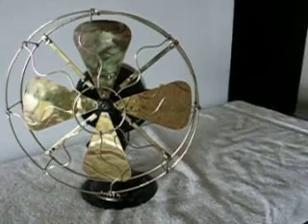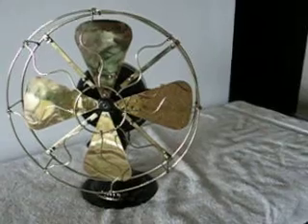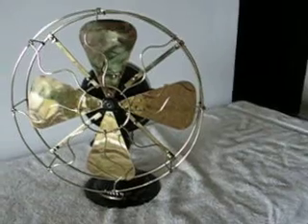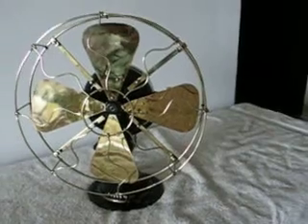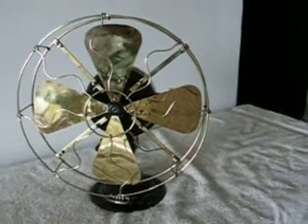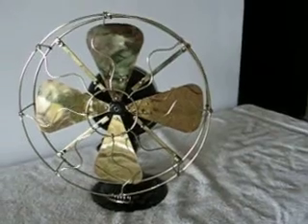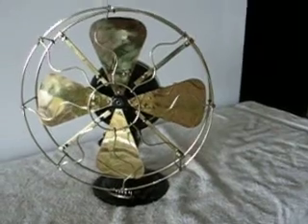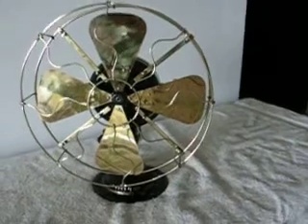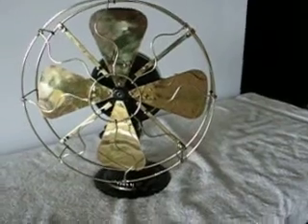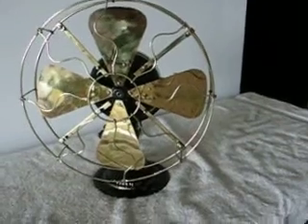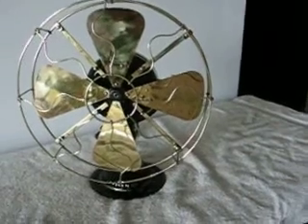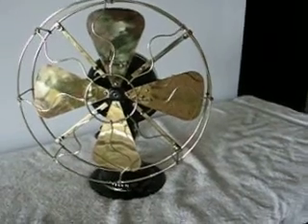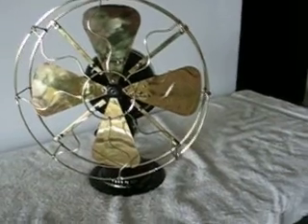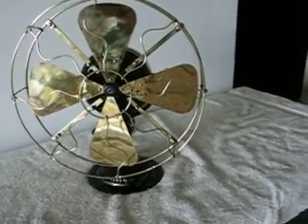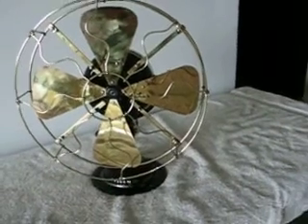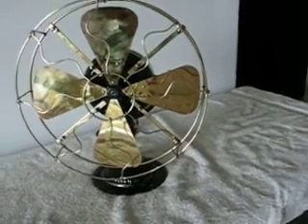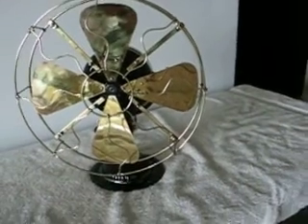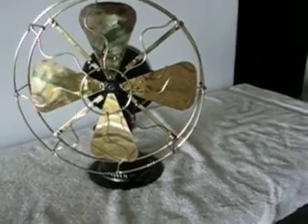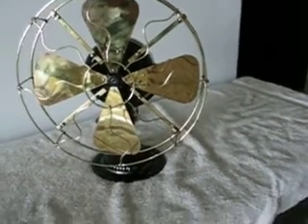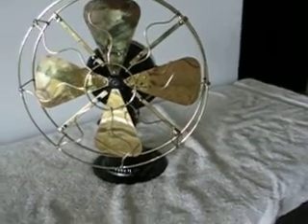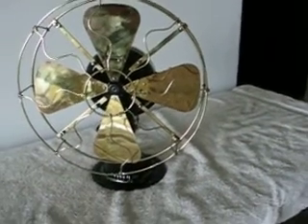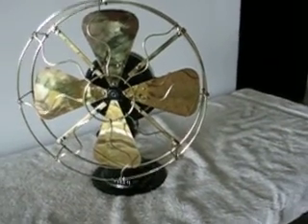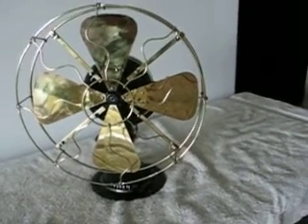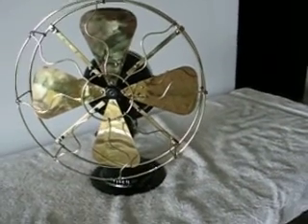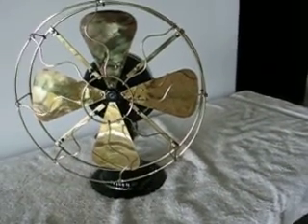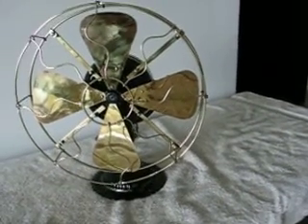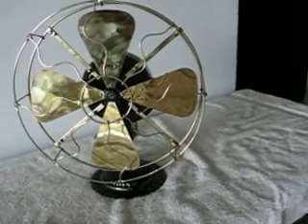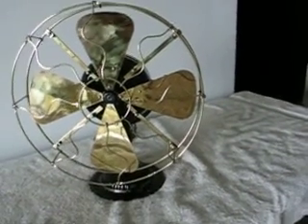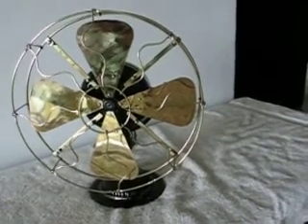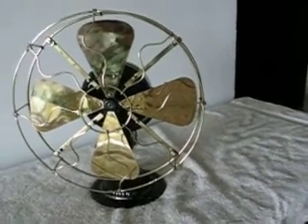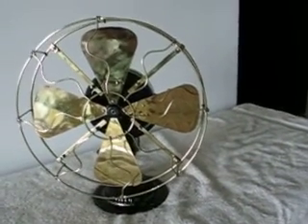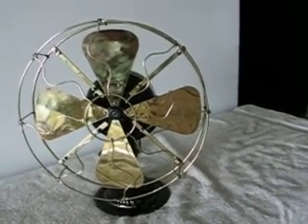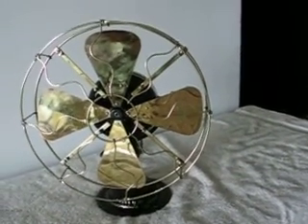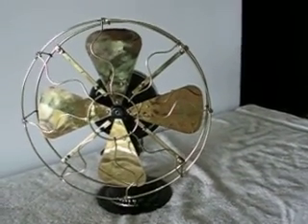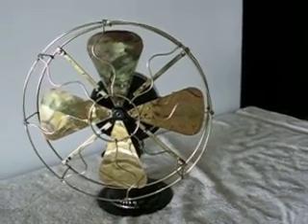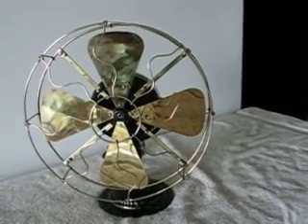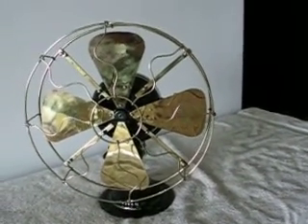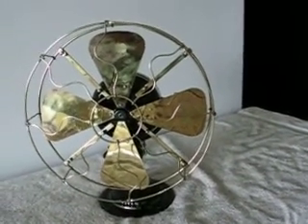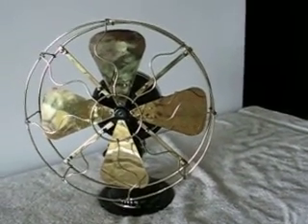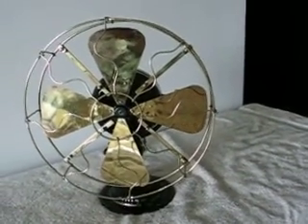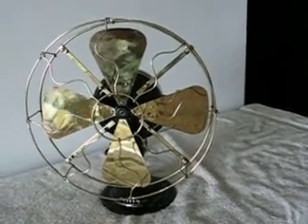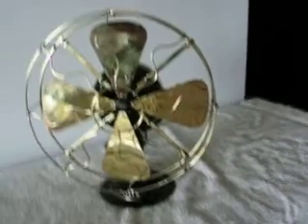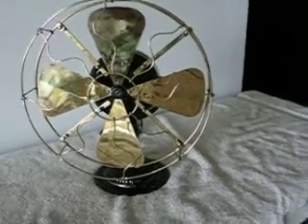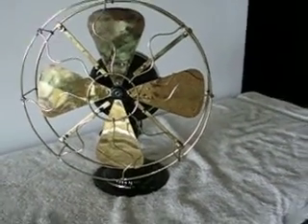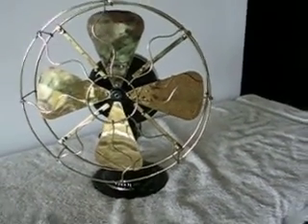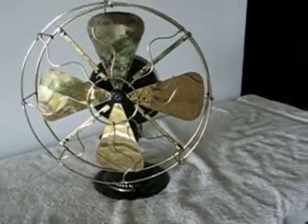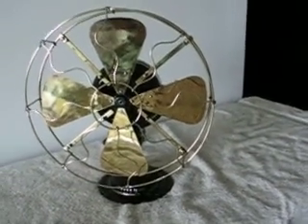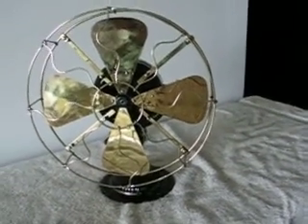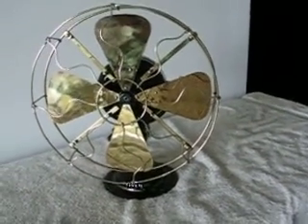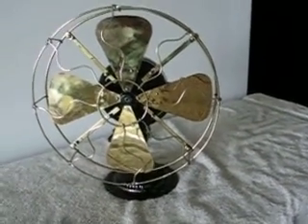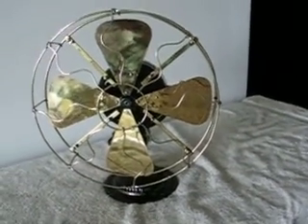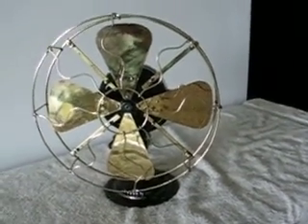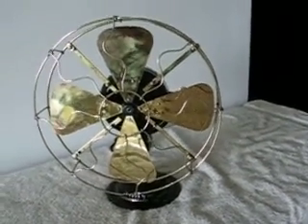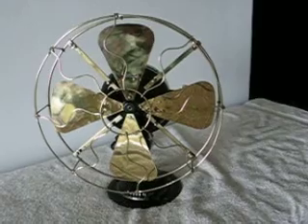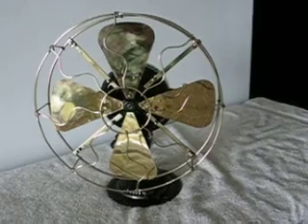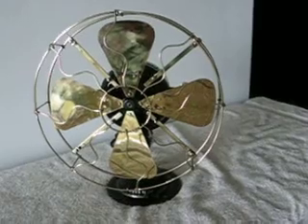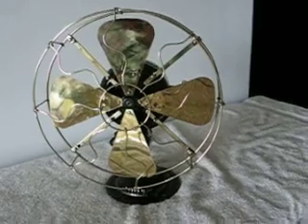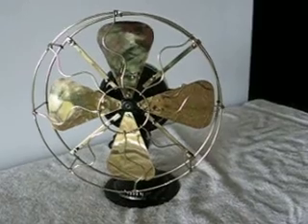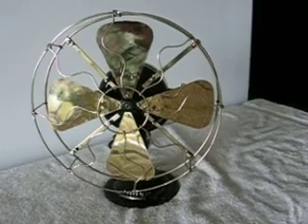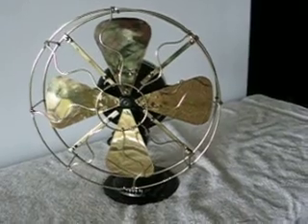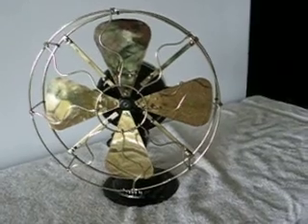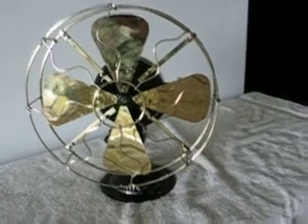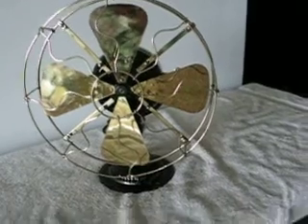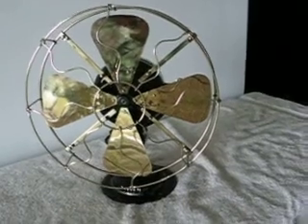Hi, all. This is an Emerson Trojan model 5310.